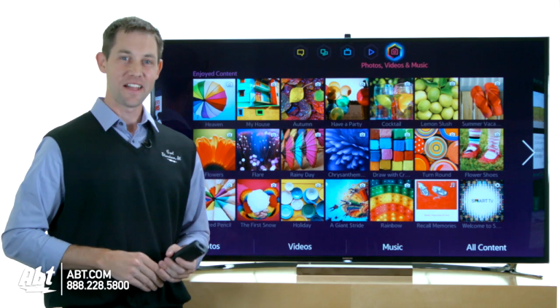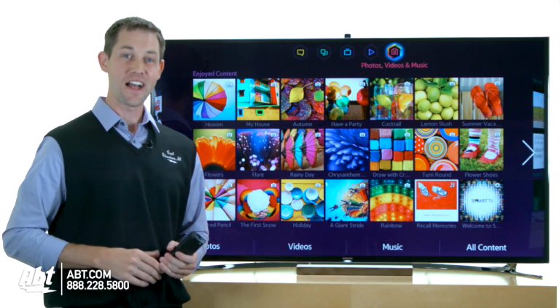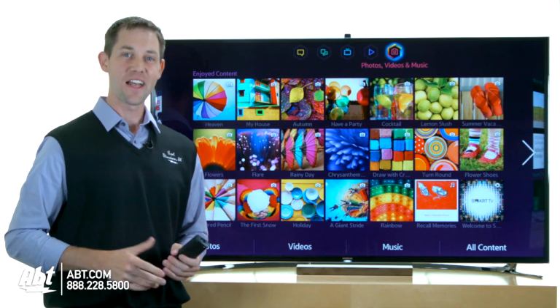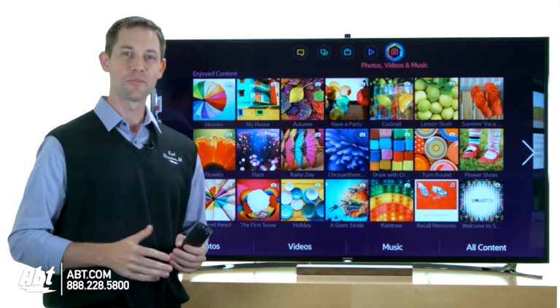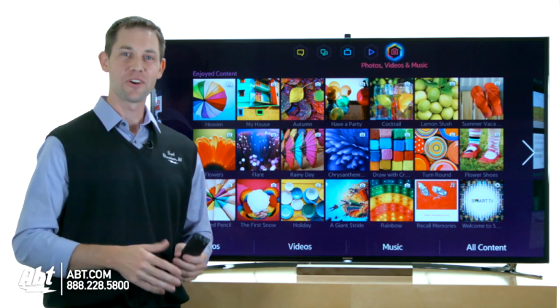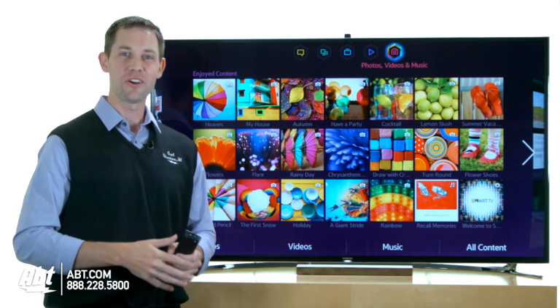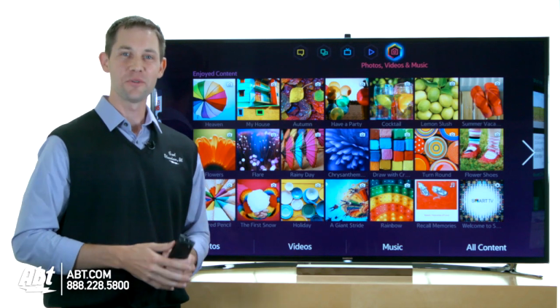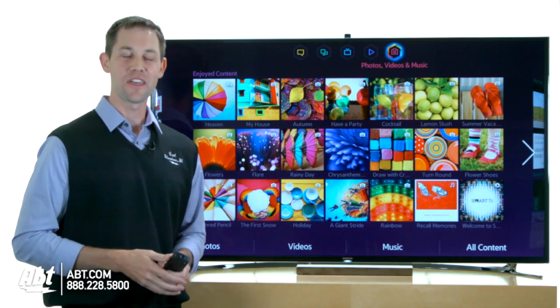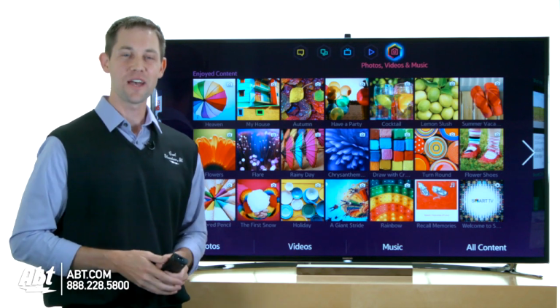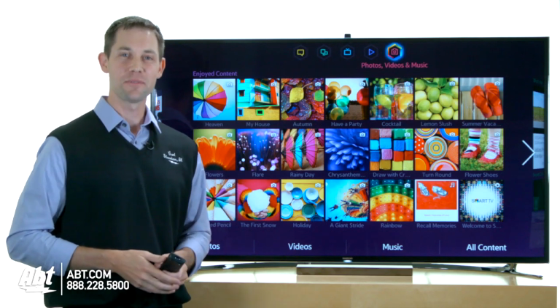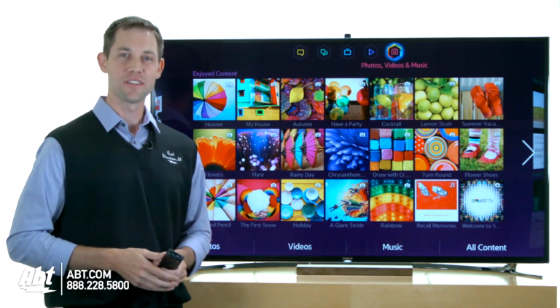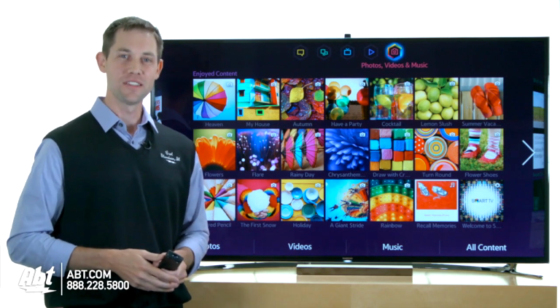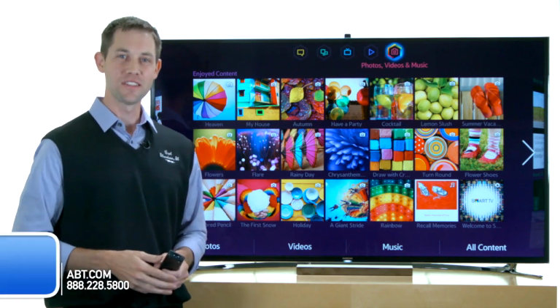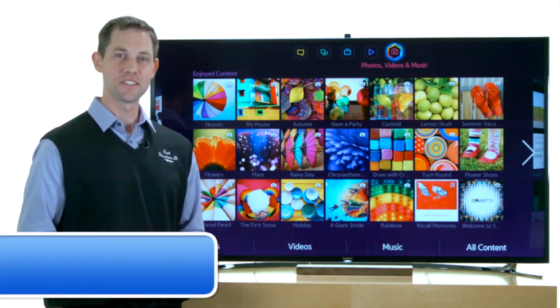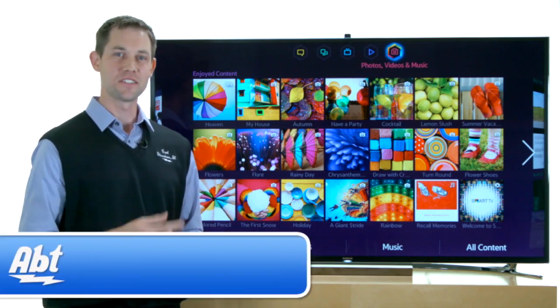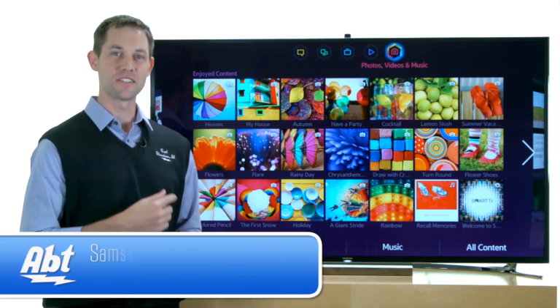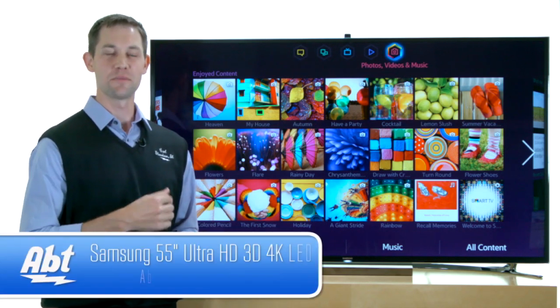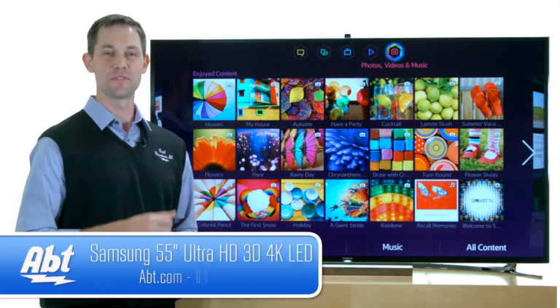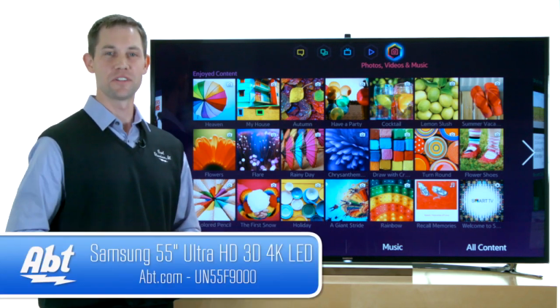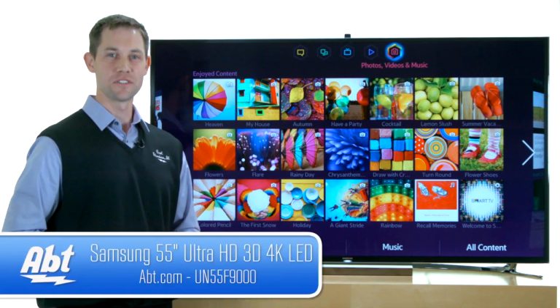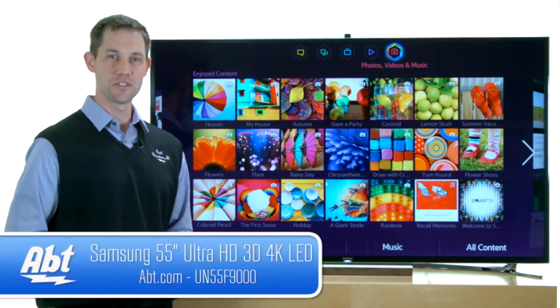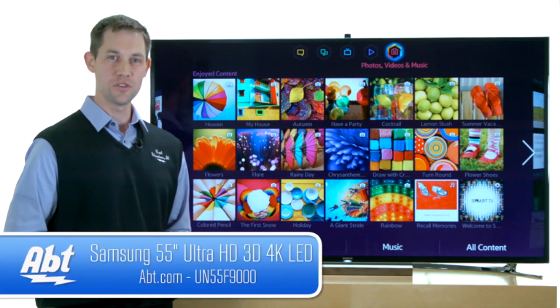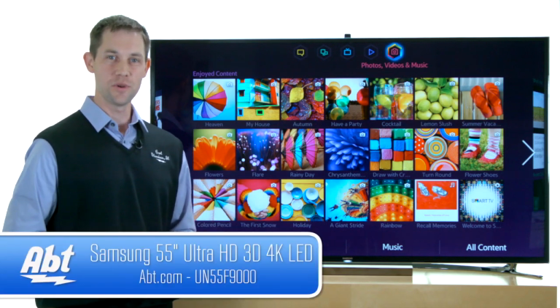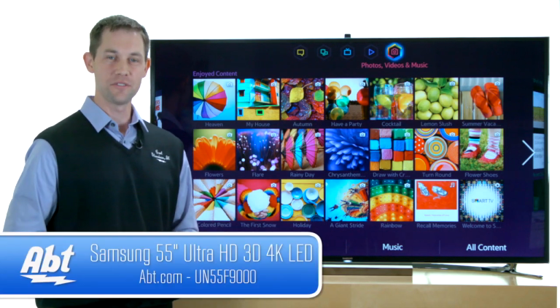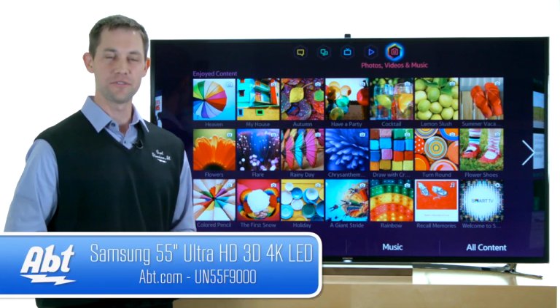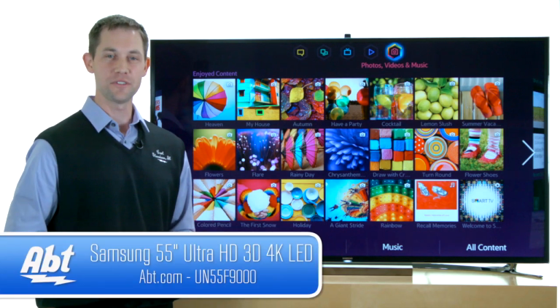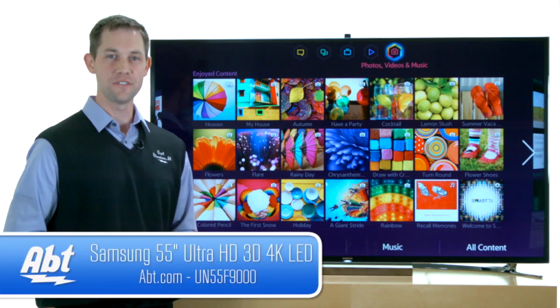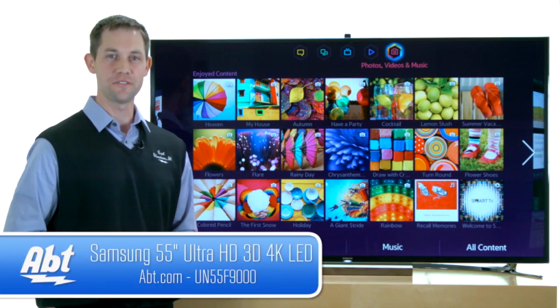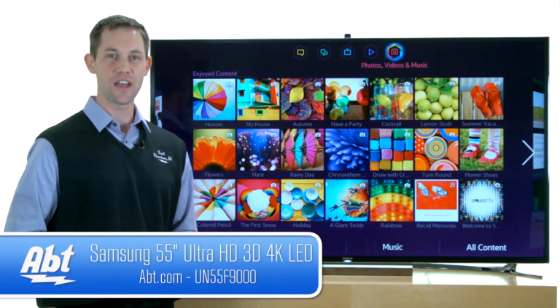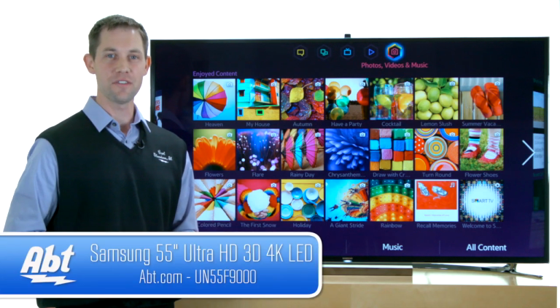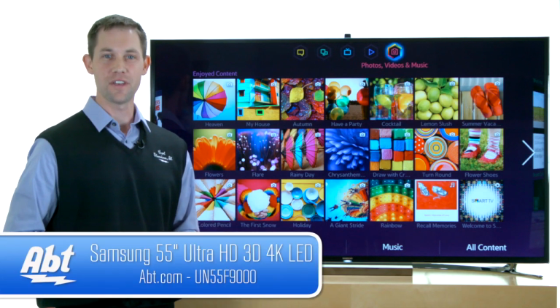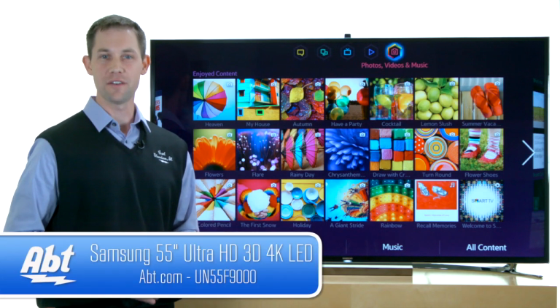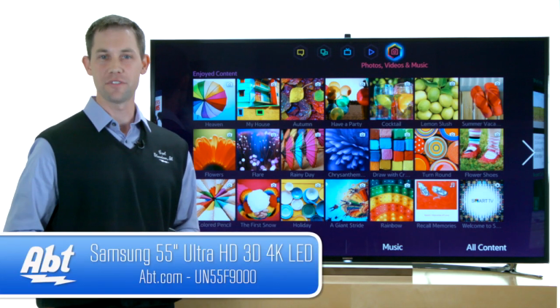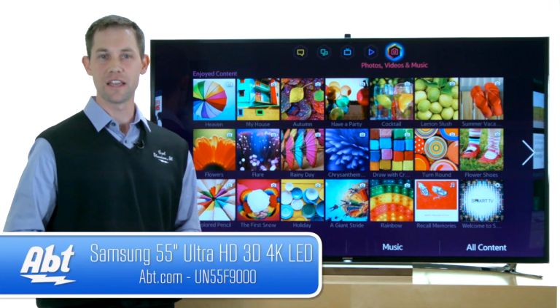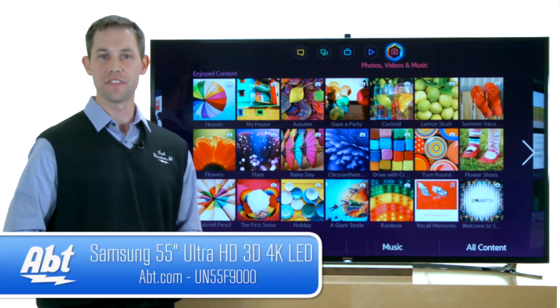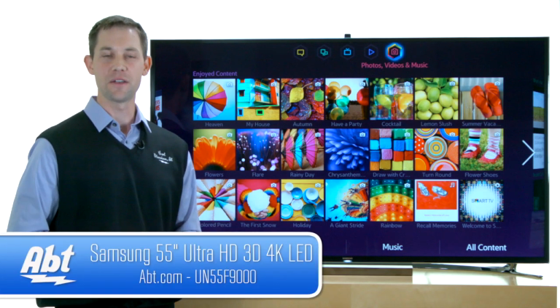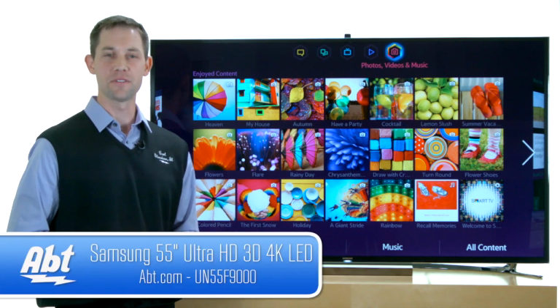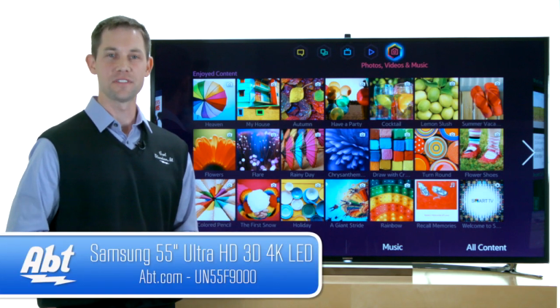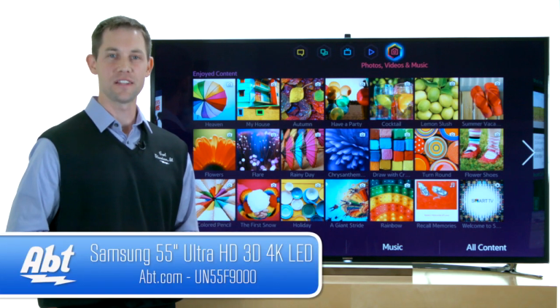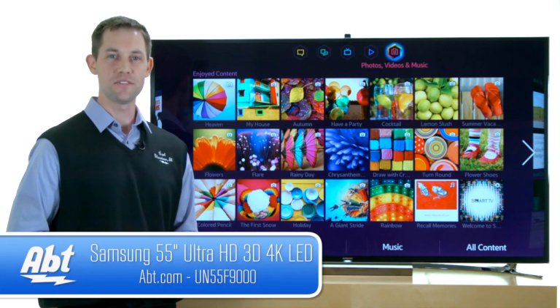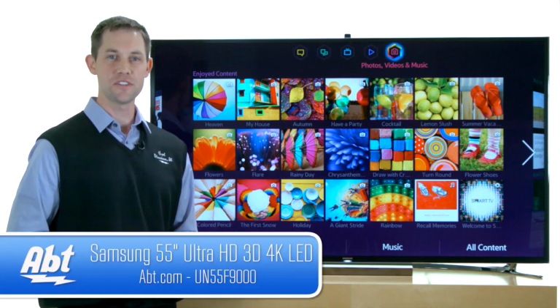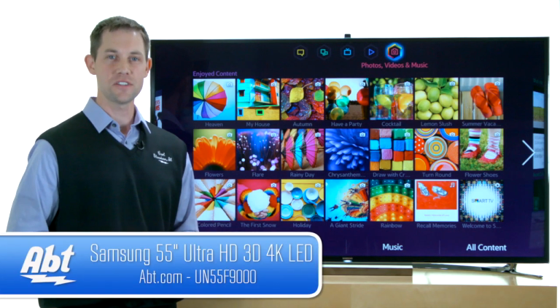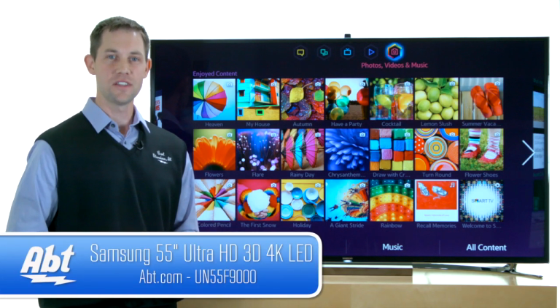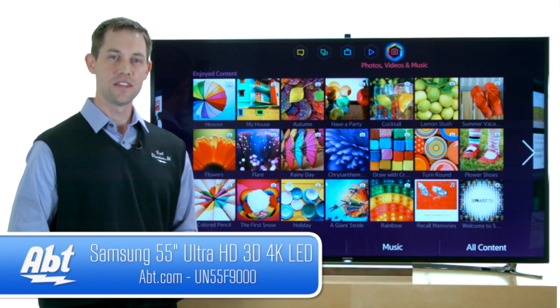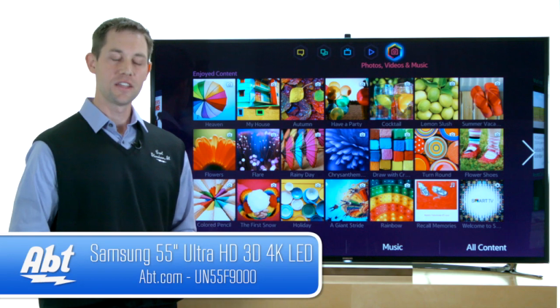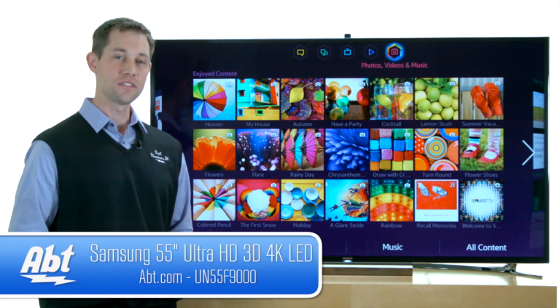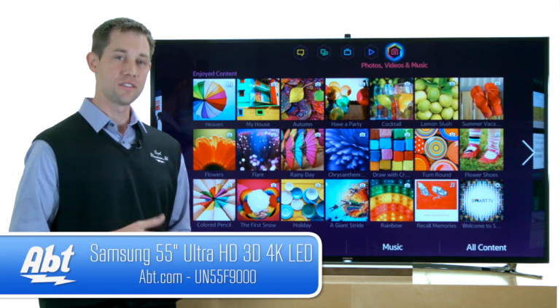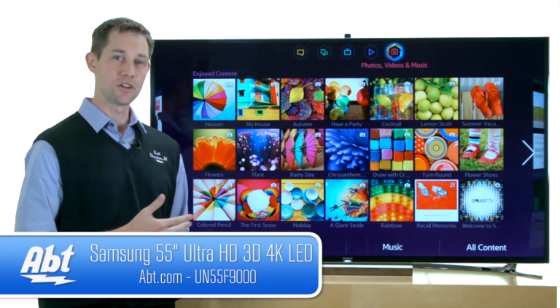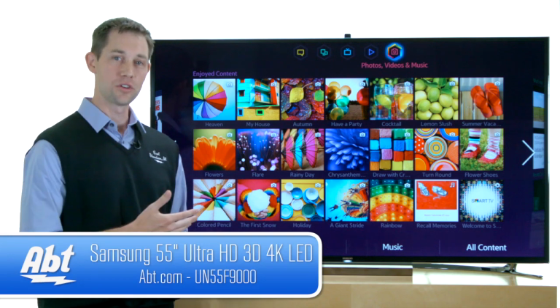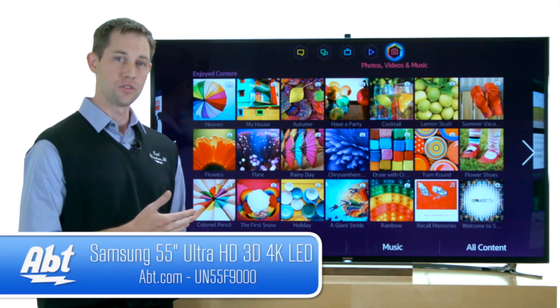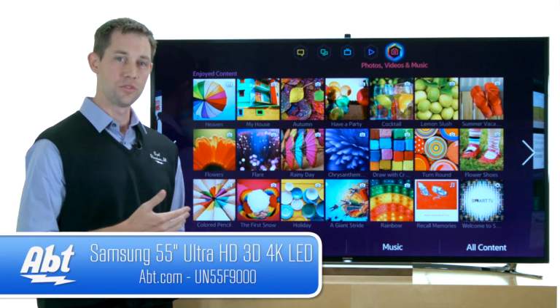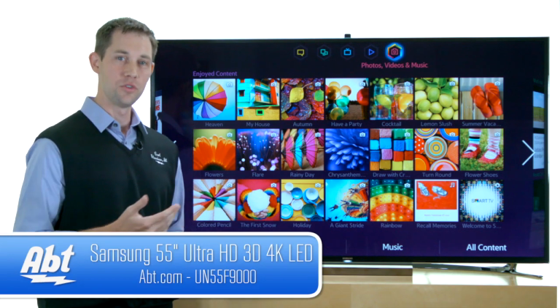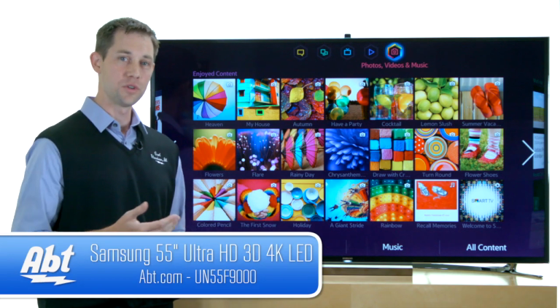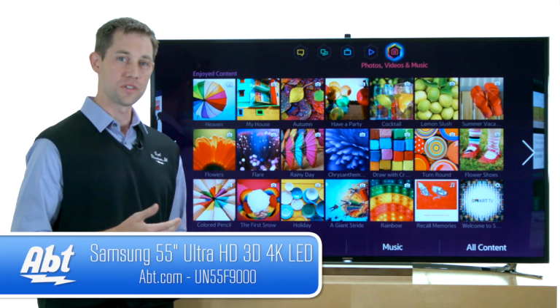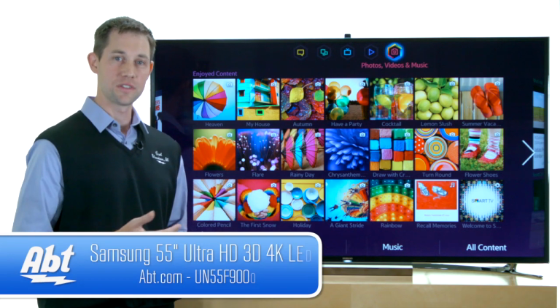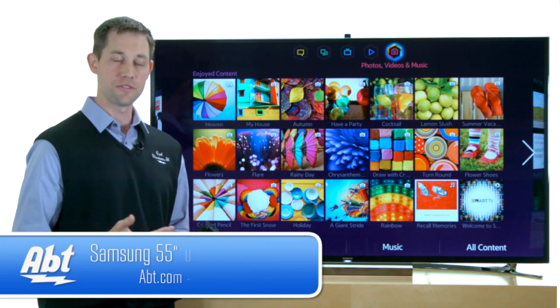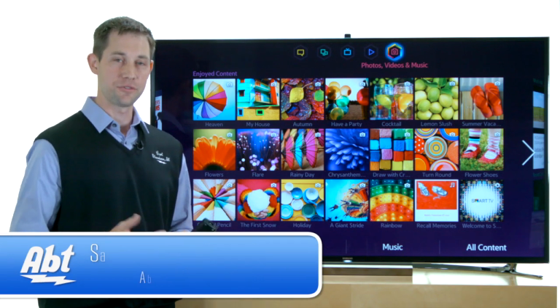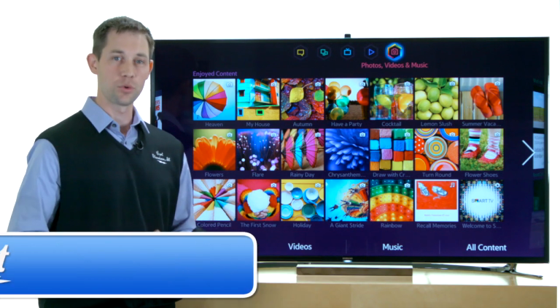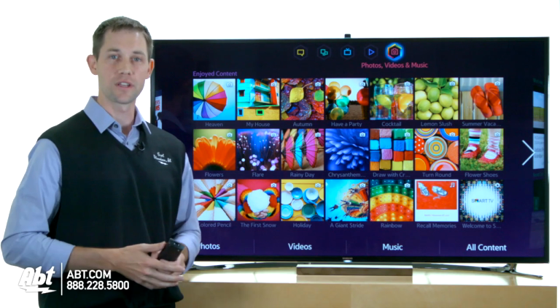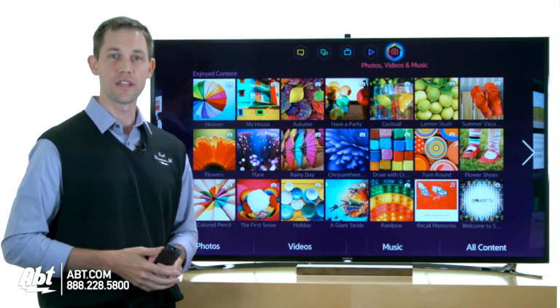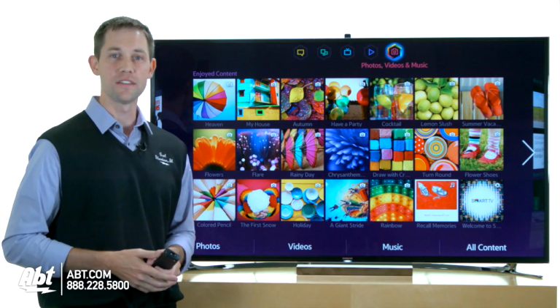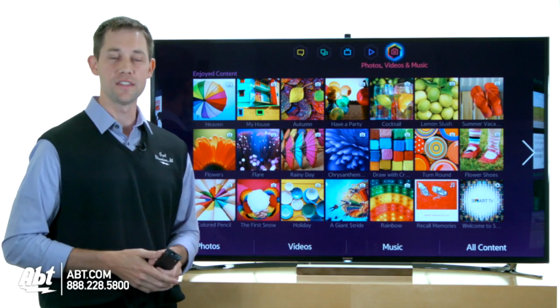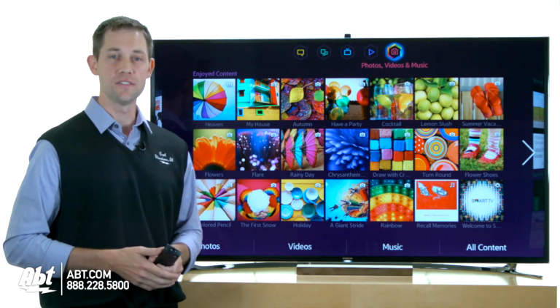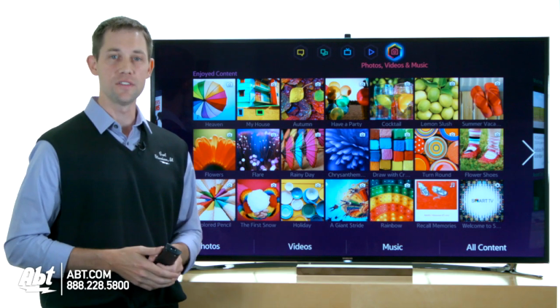Hi, I'm Carl with APT and this is Samsung's UN55 F9000 television. It's their newest 4K TV.